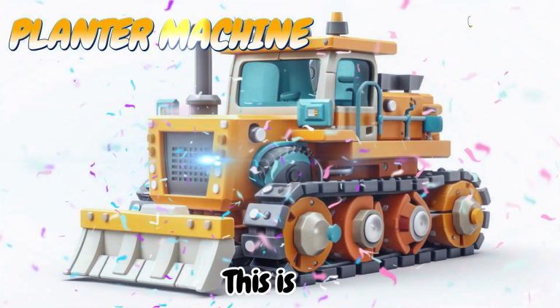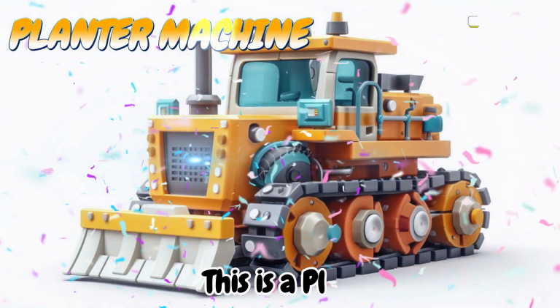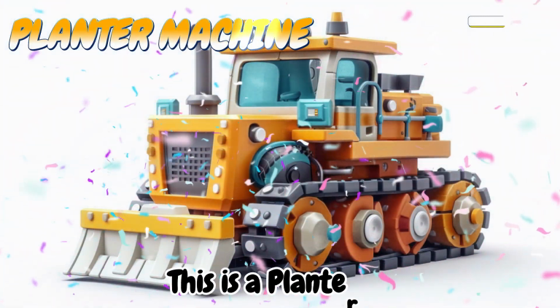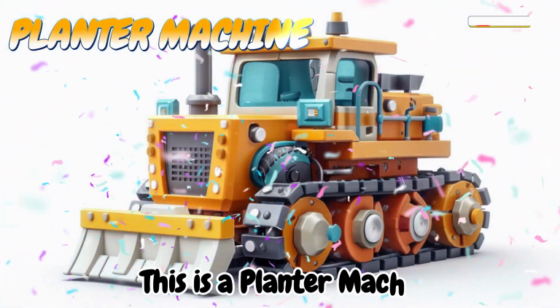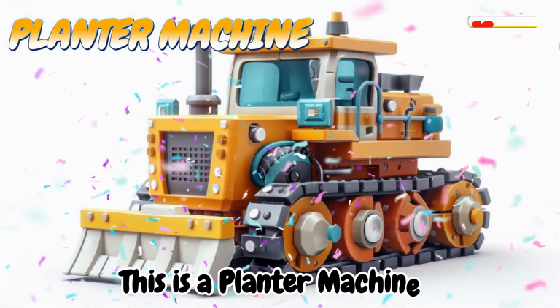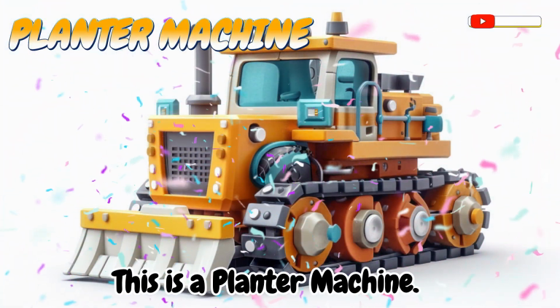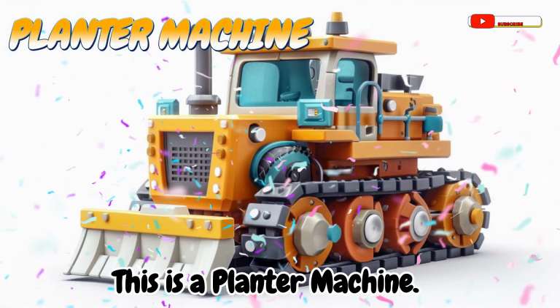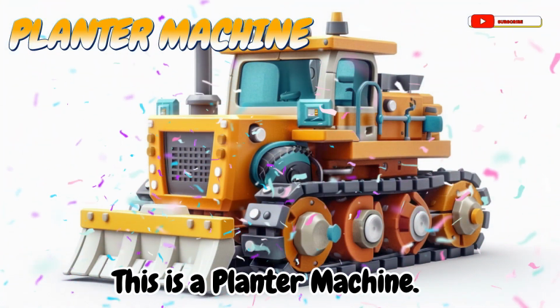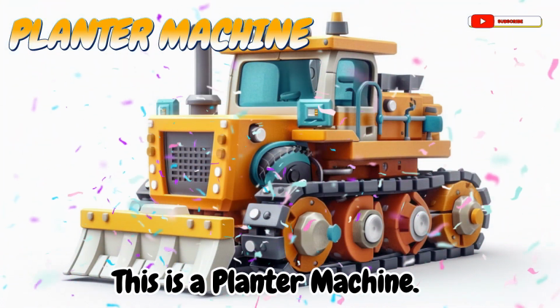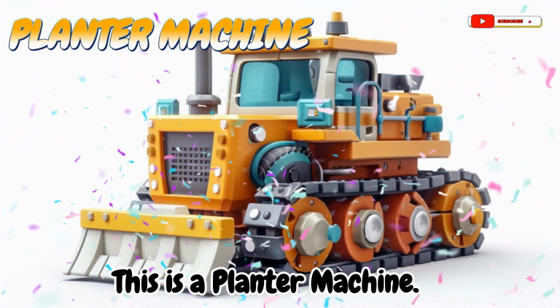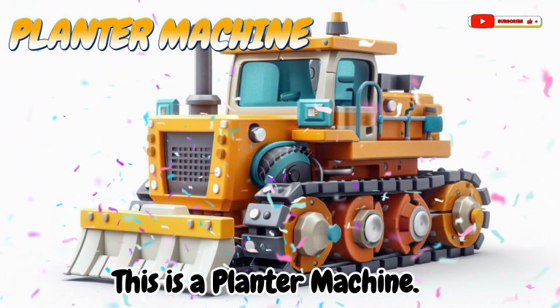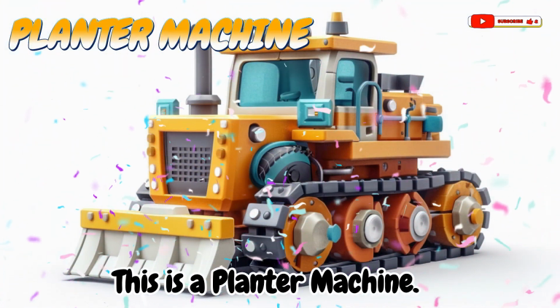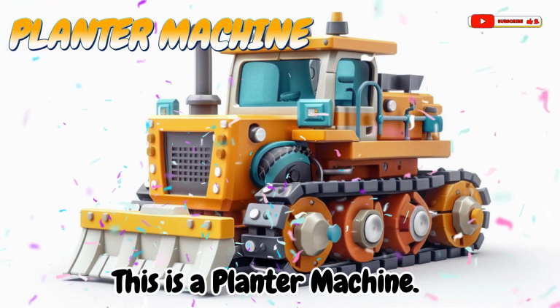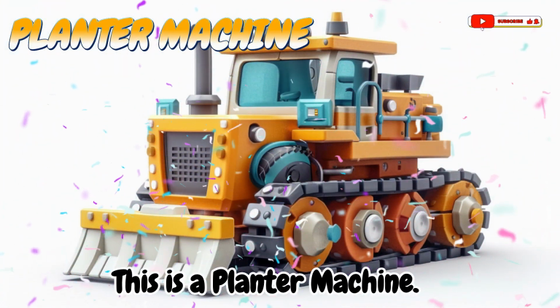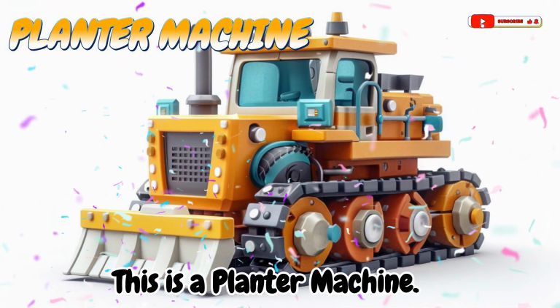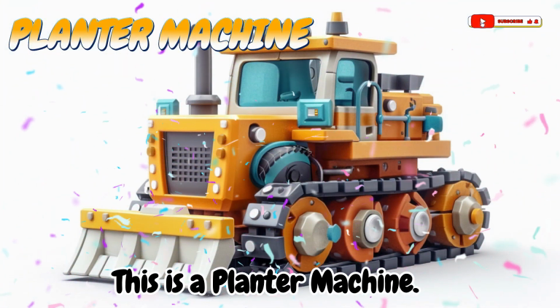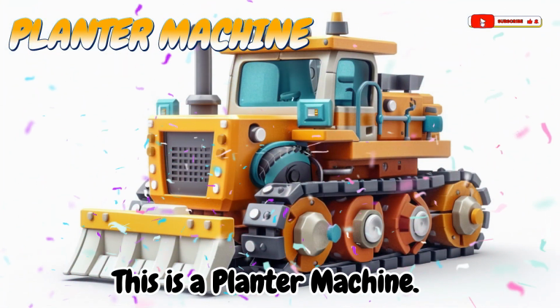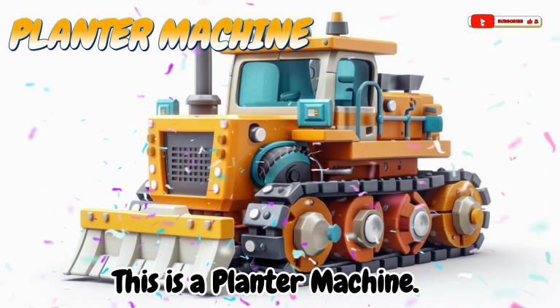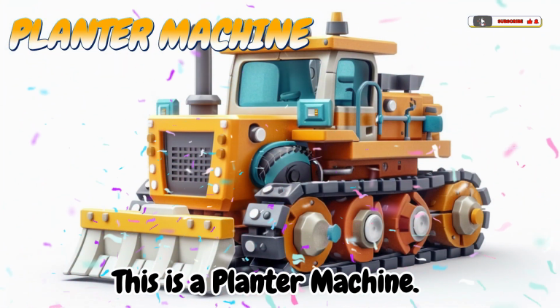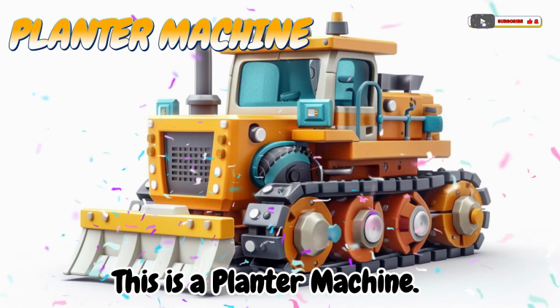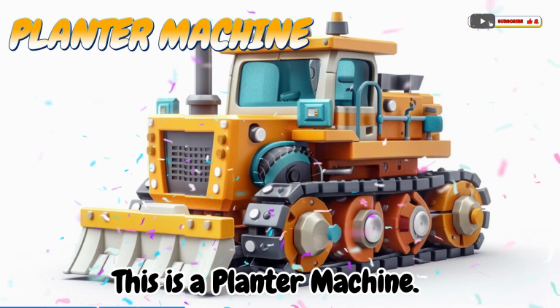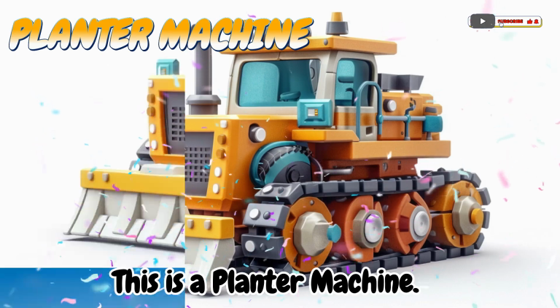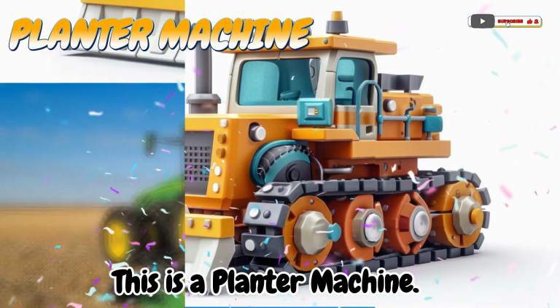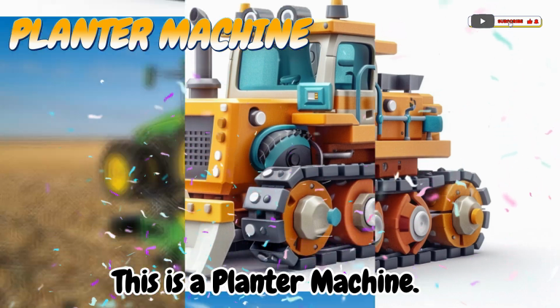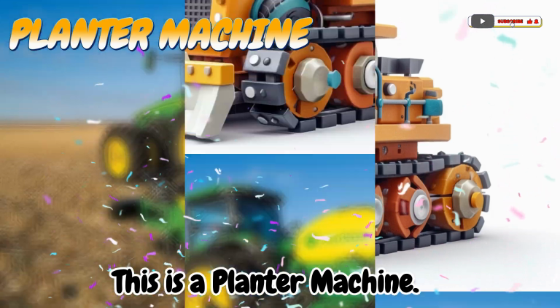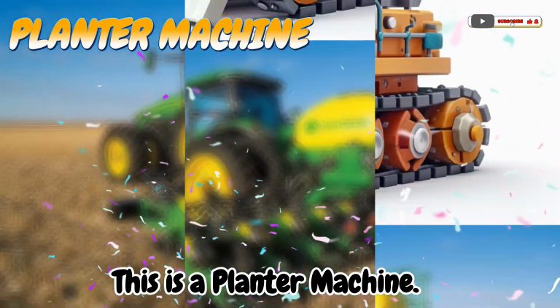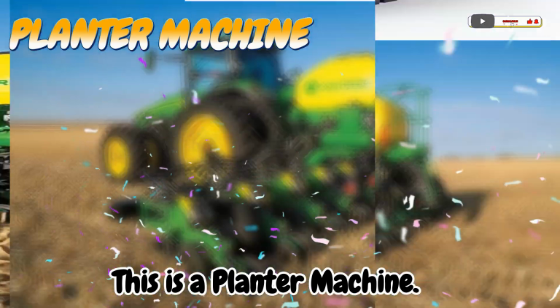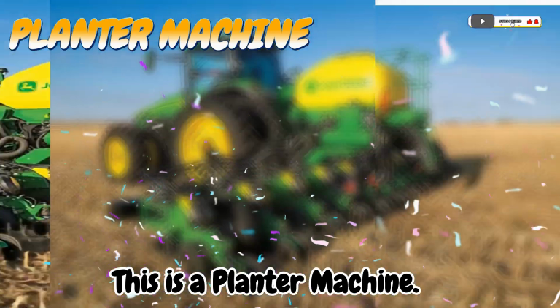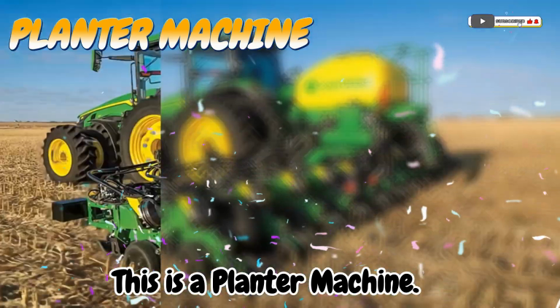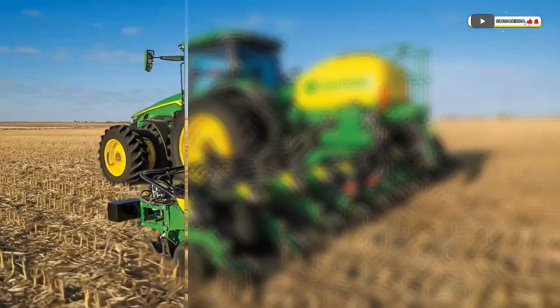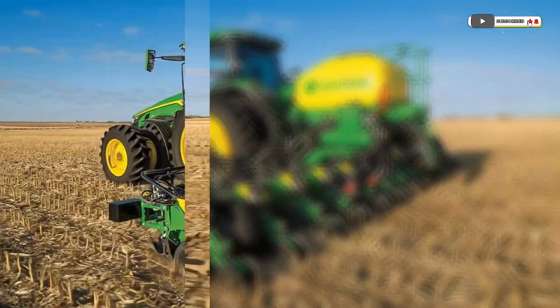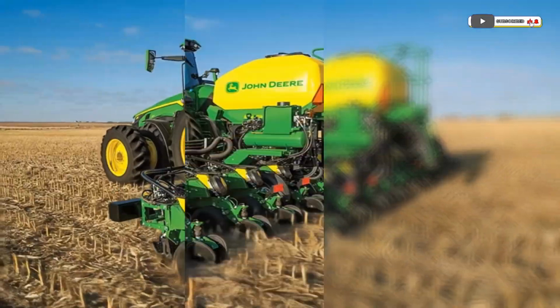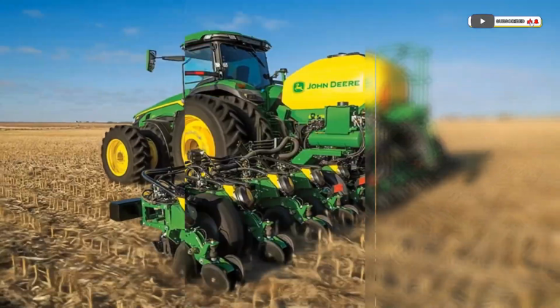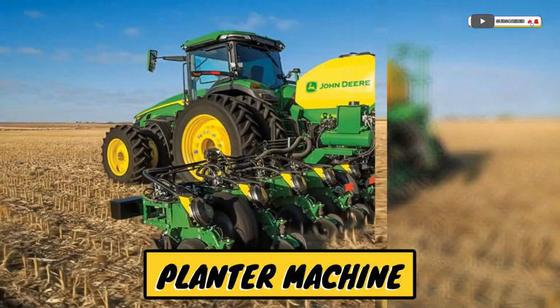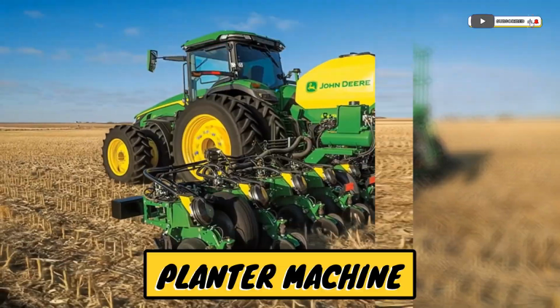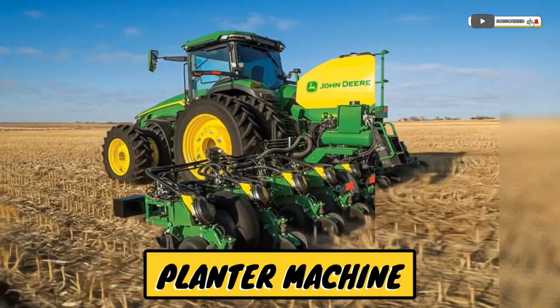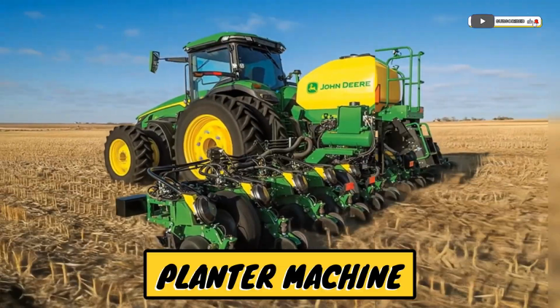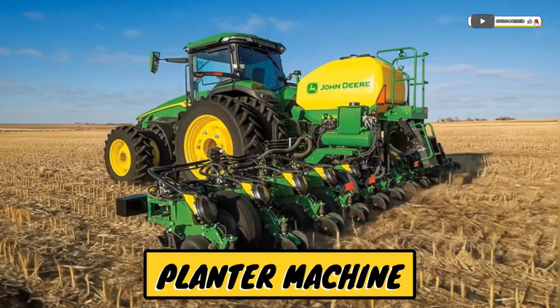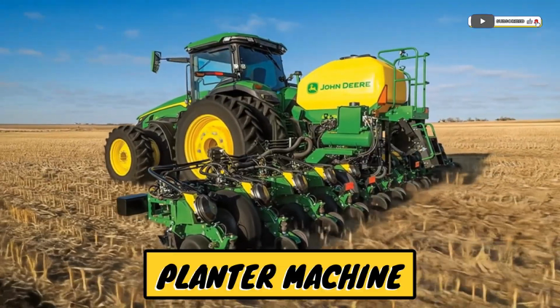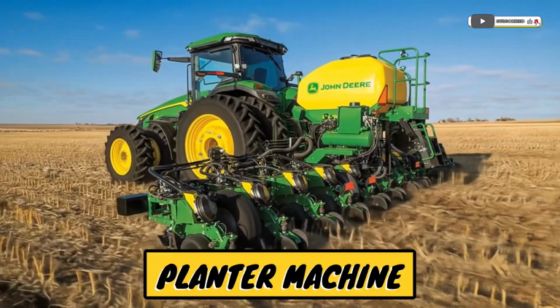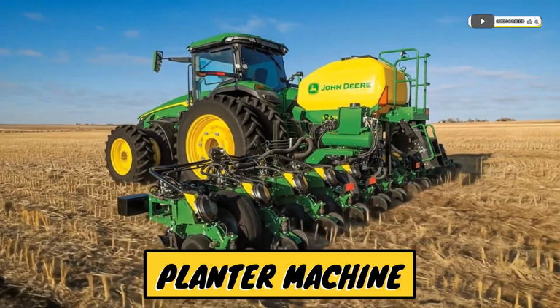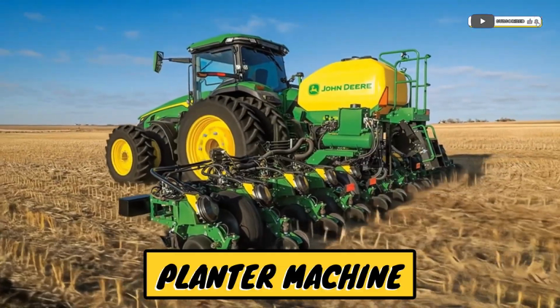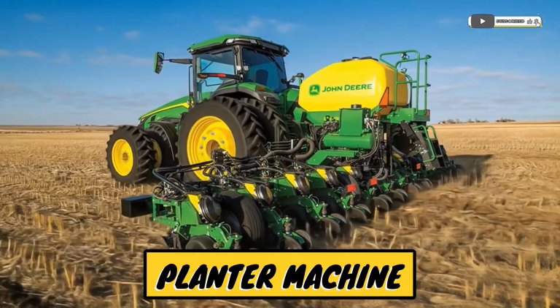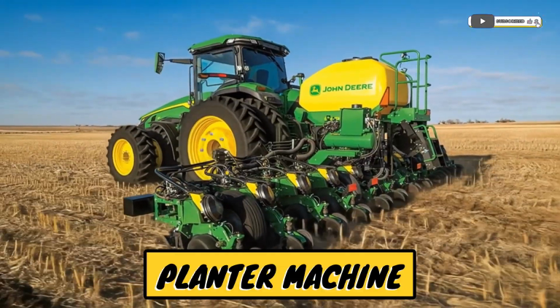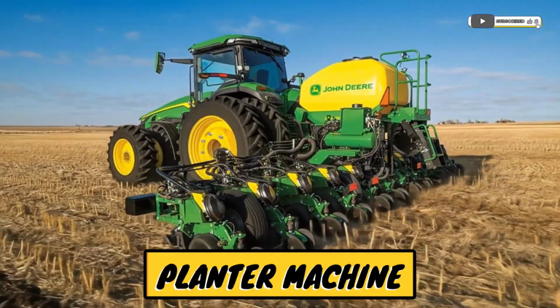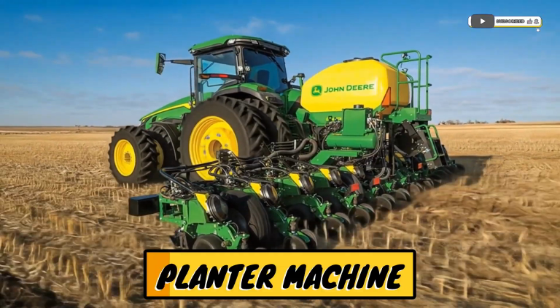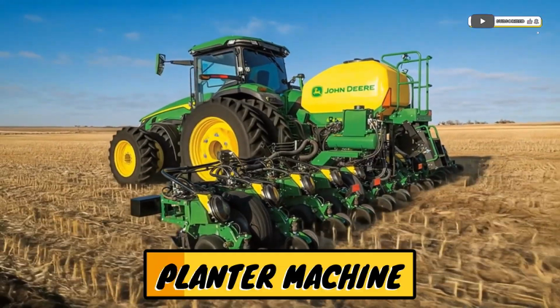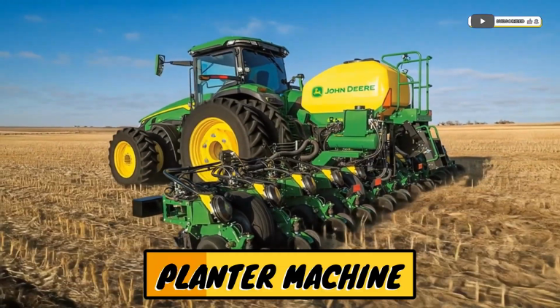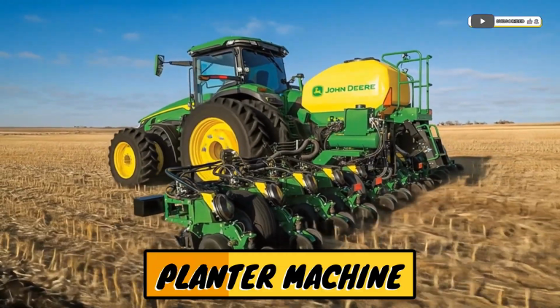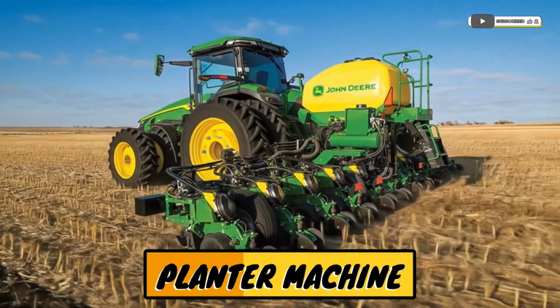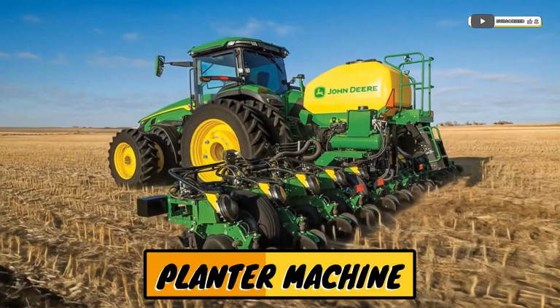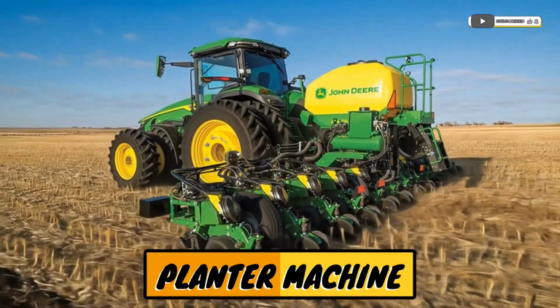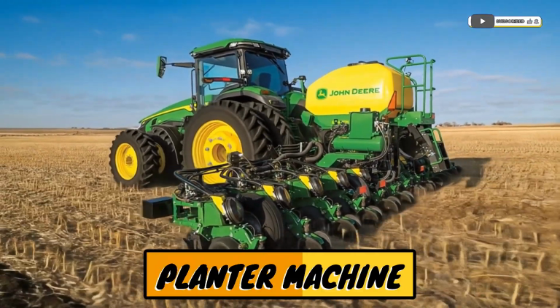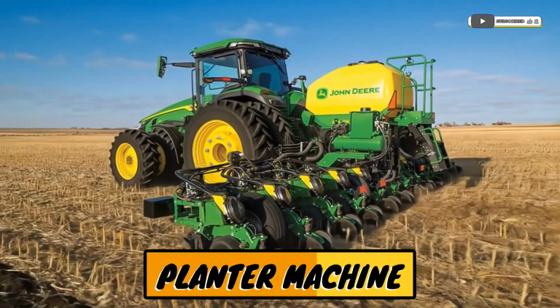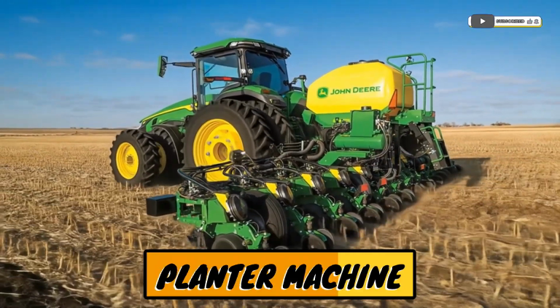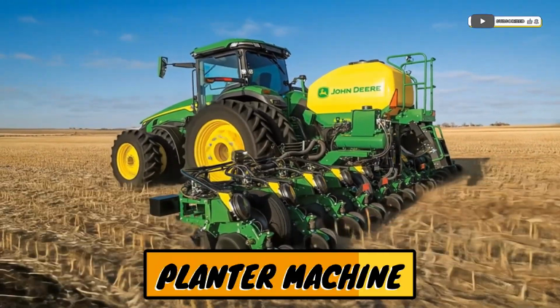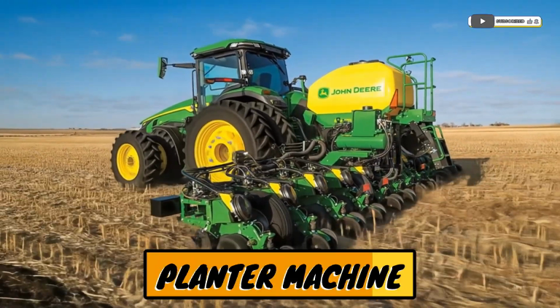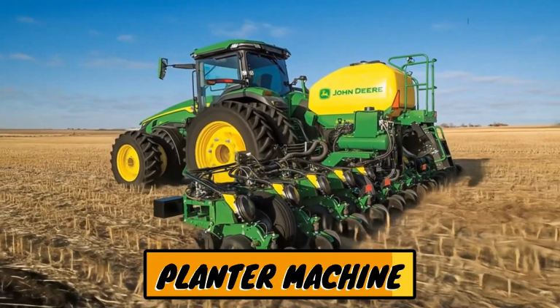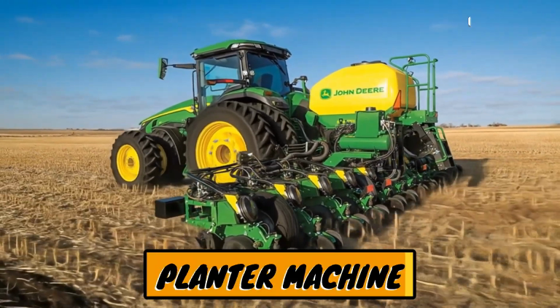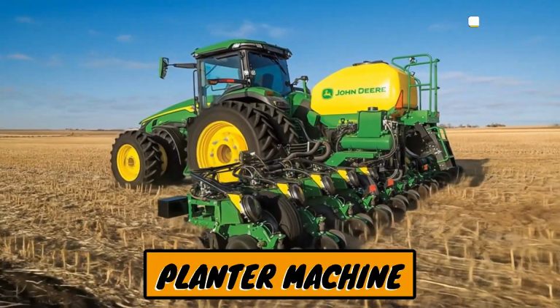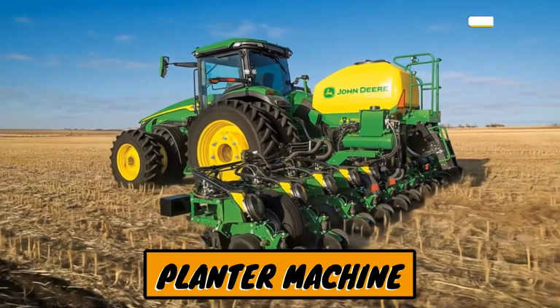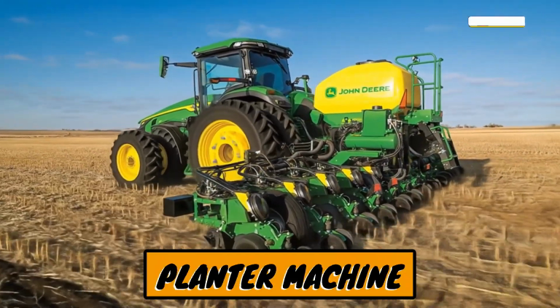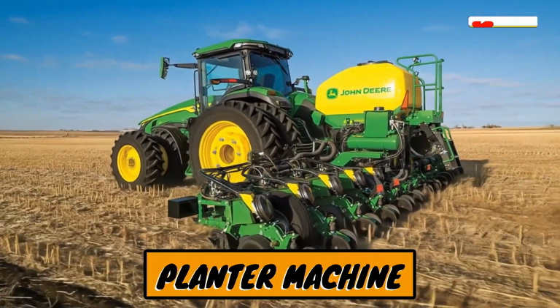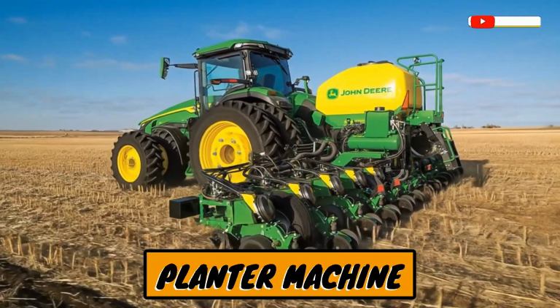This is a planter machine! A machine that plants seeds in straight rows.